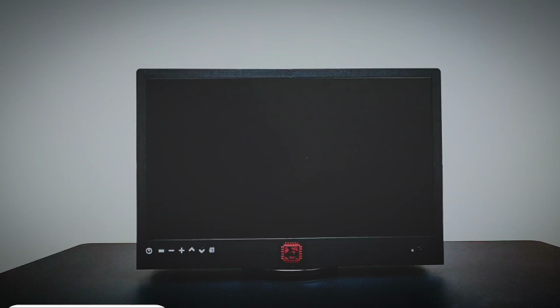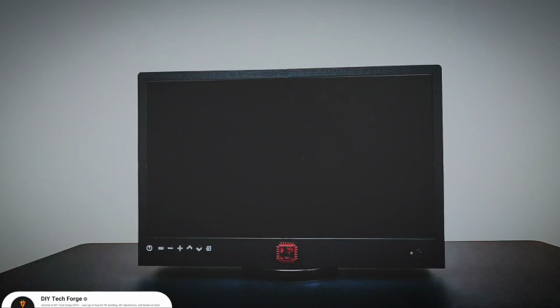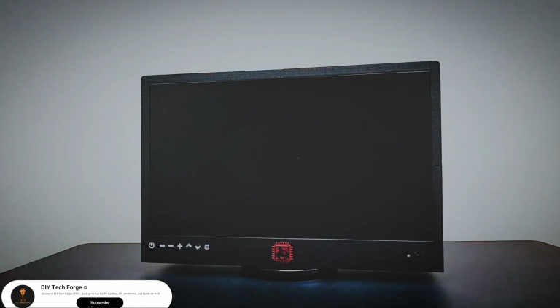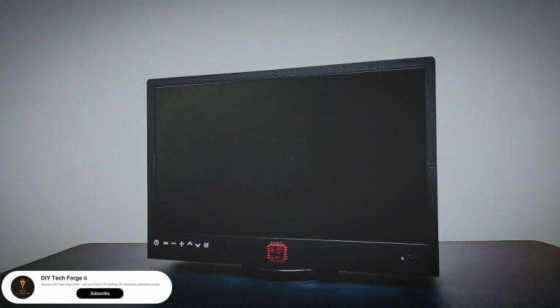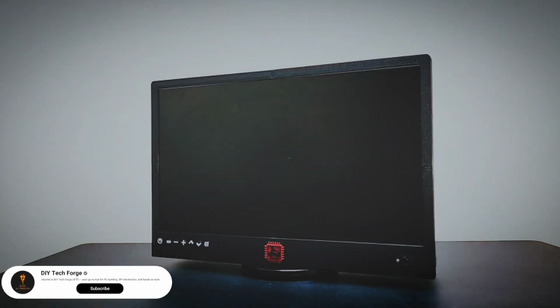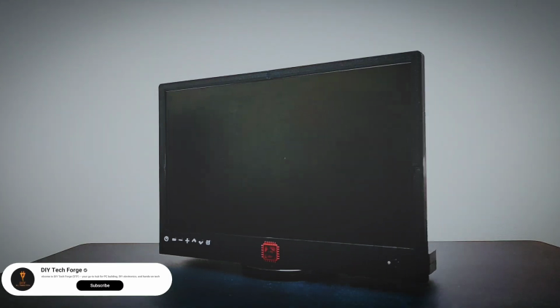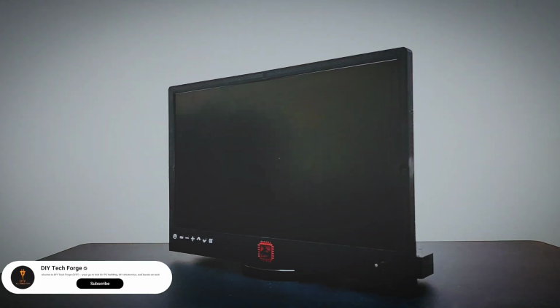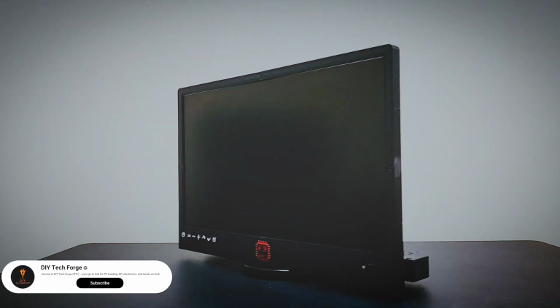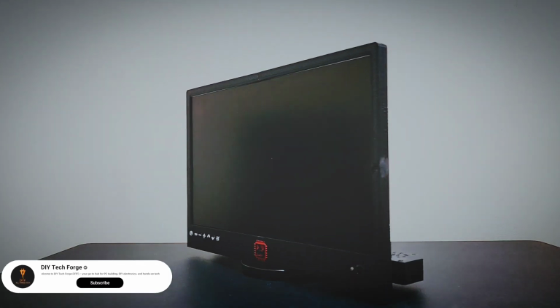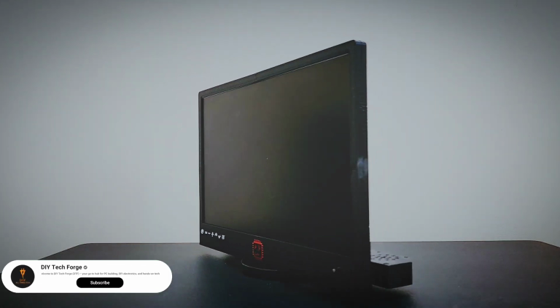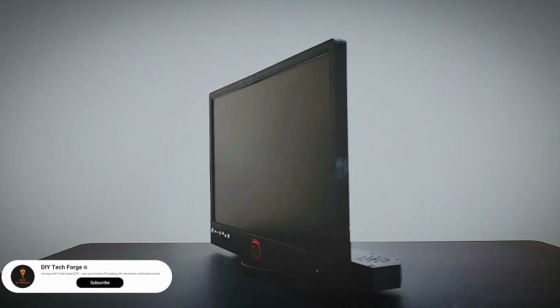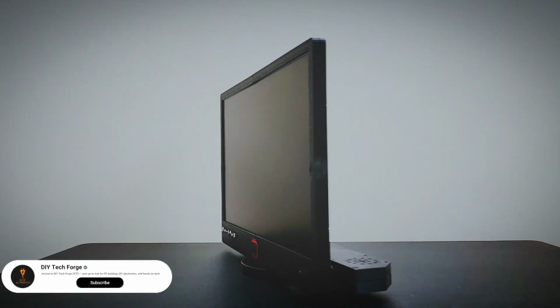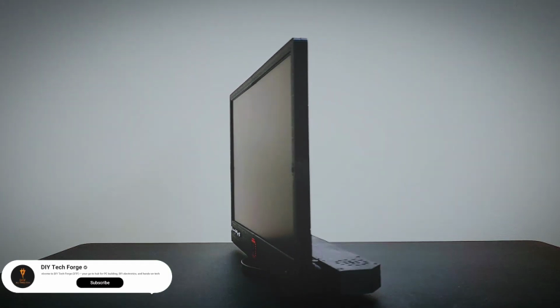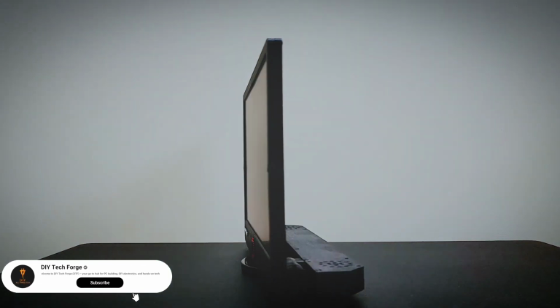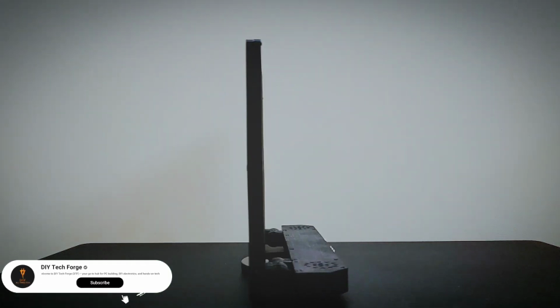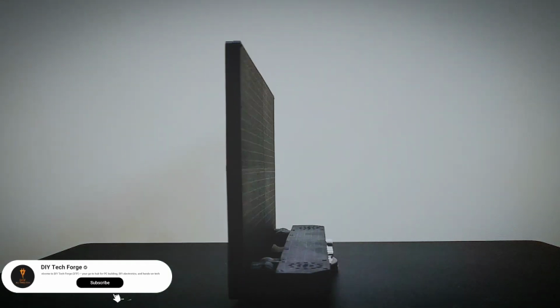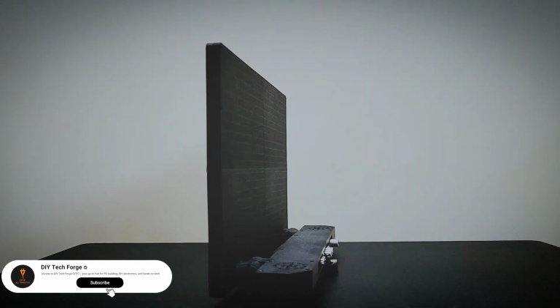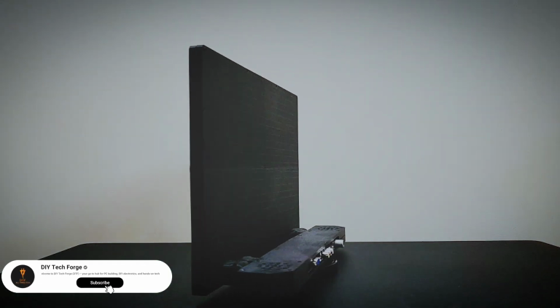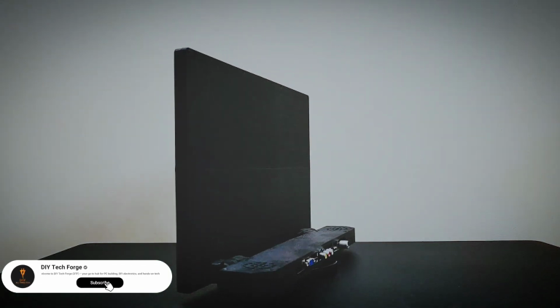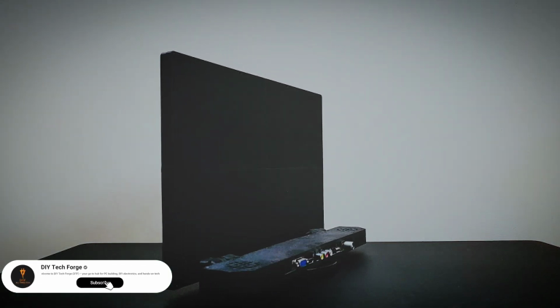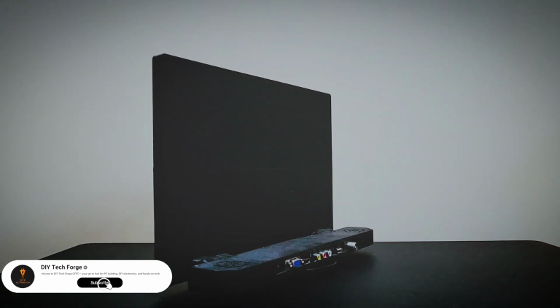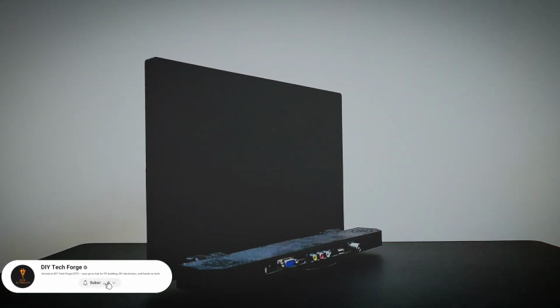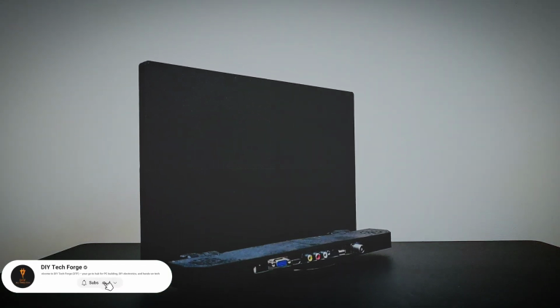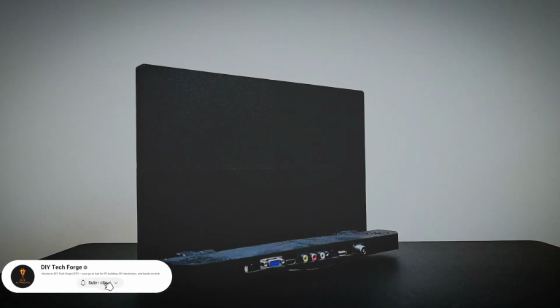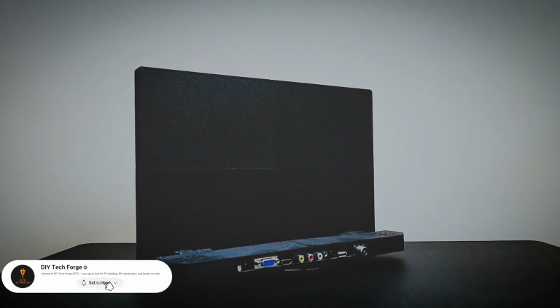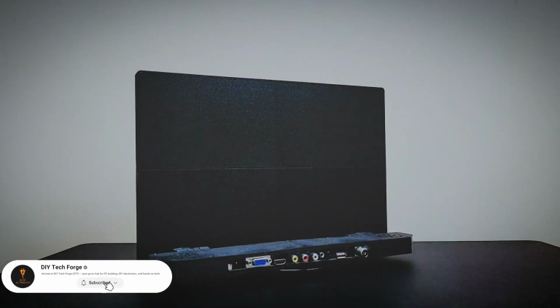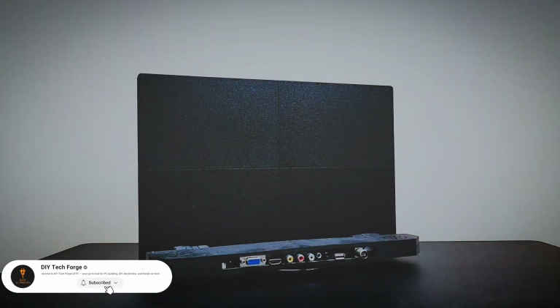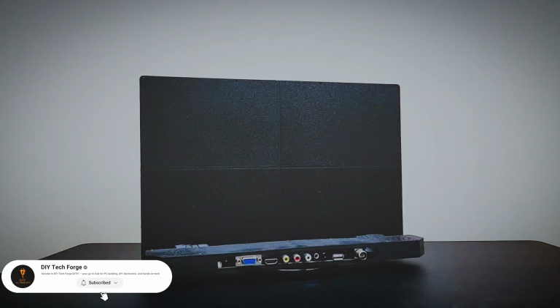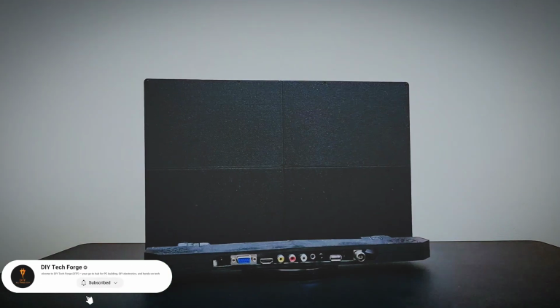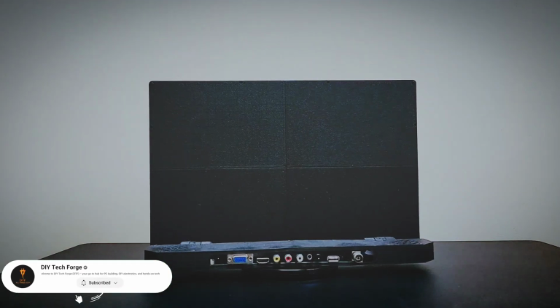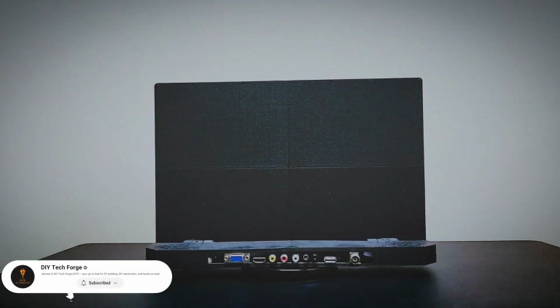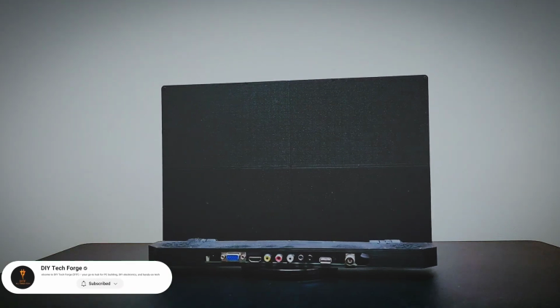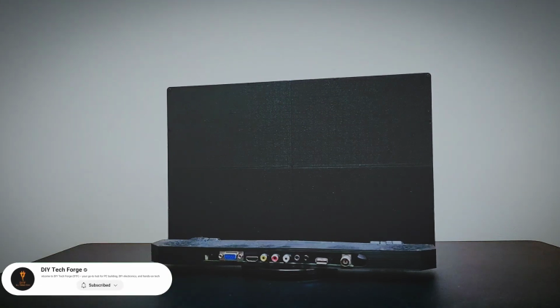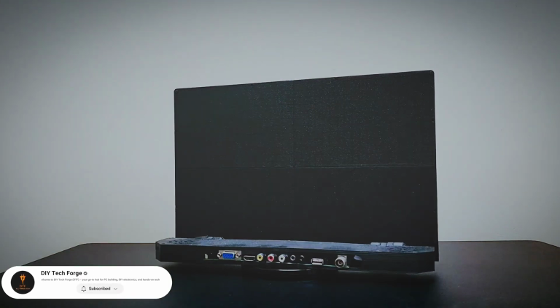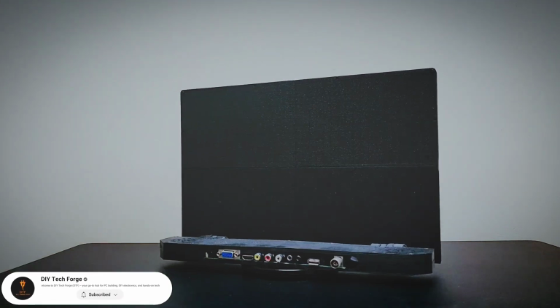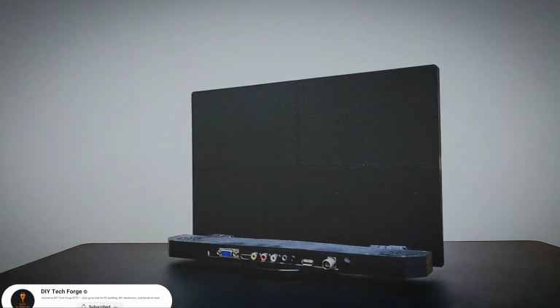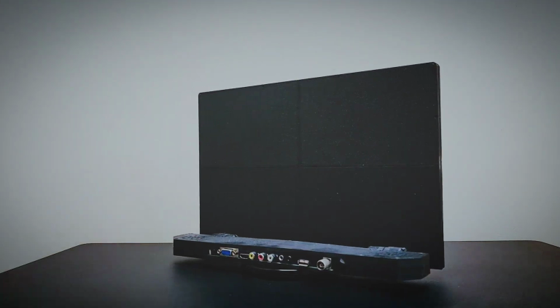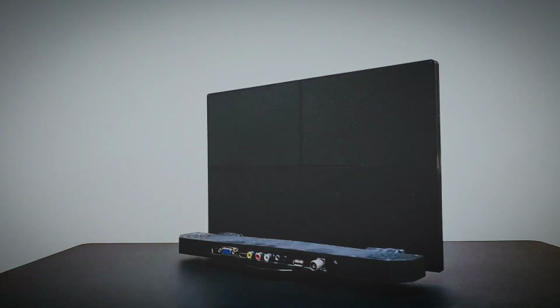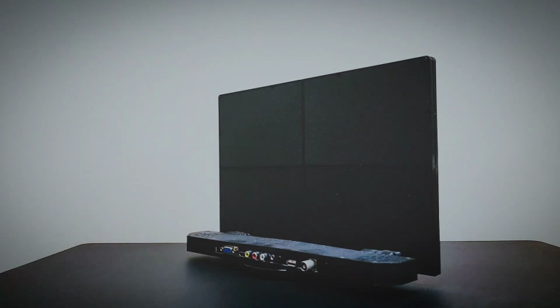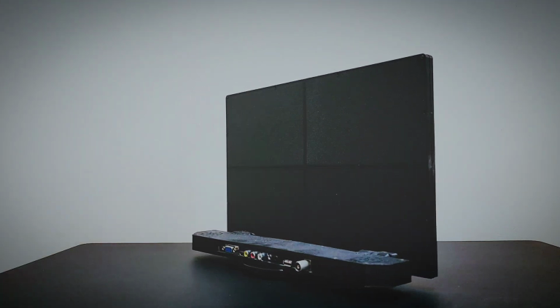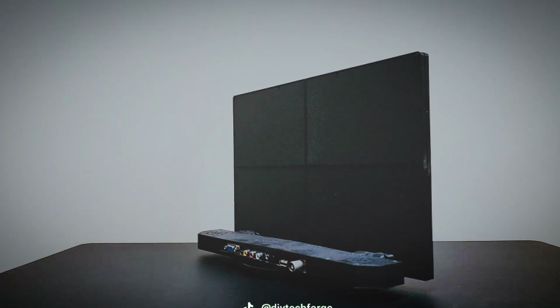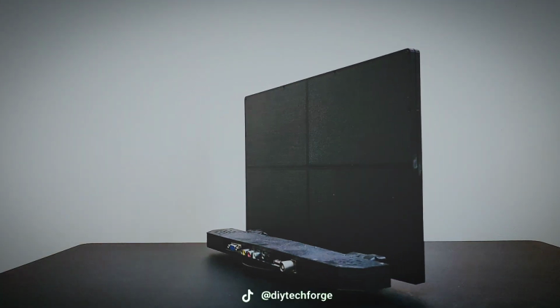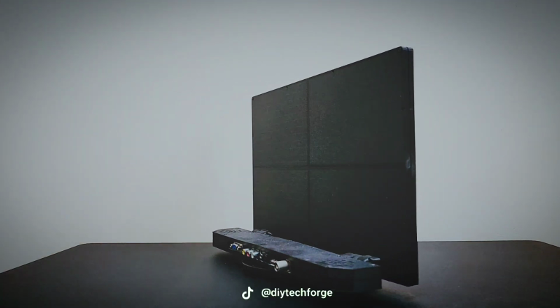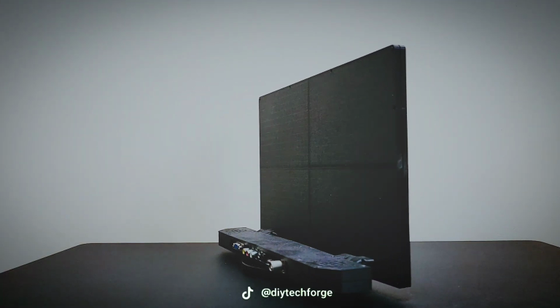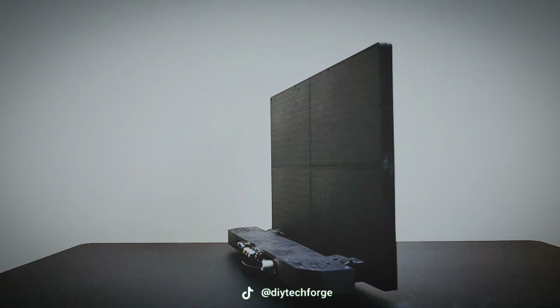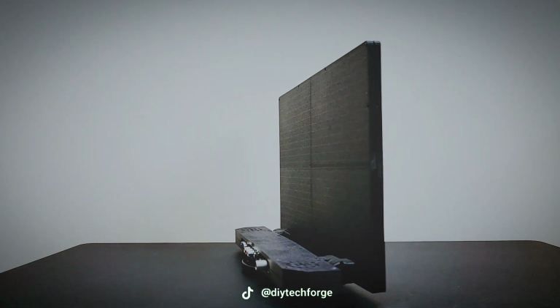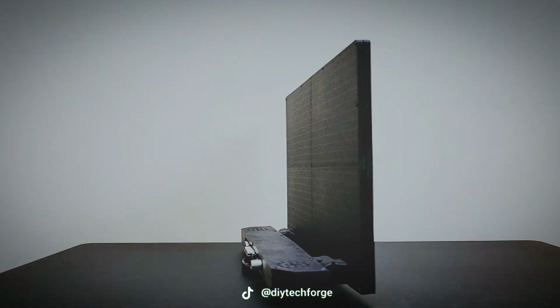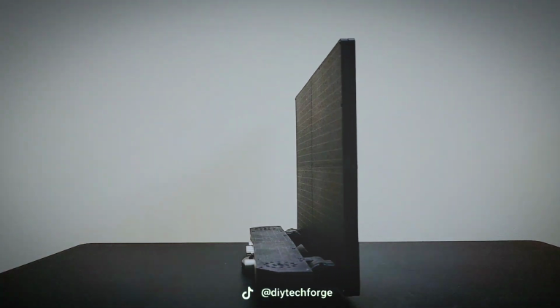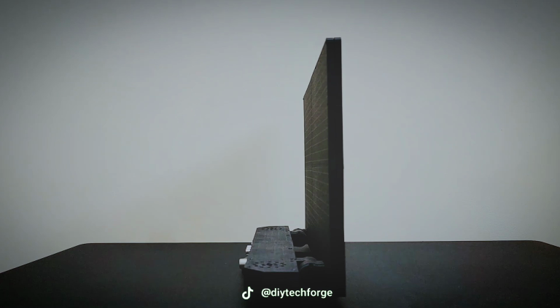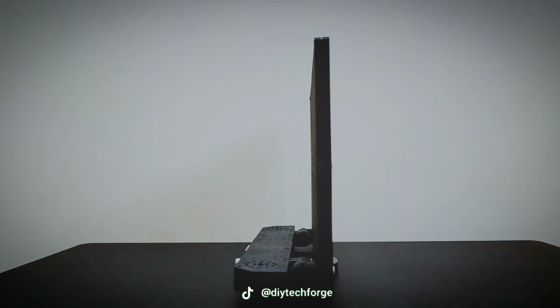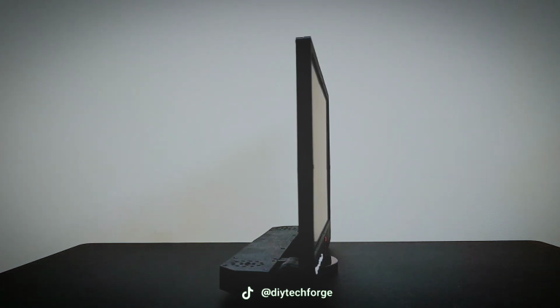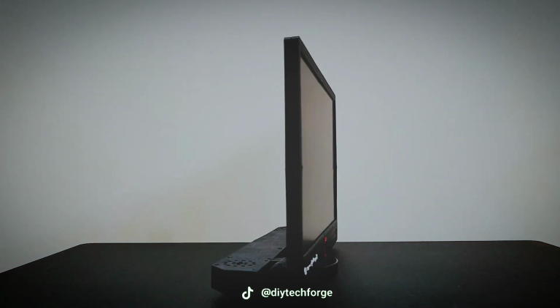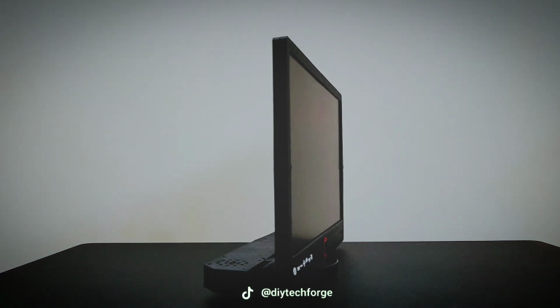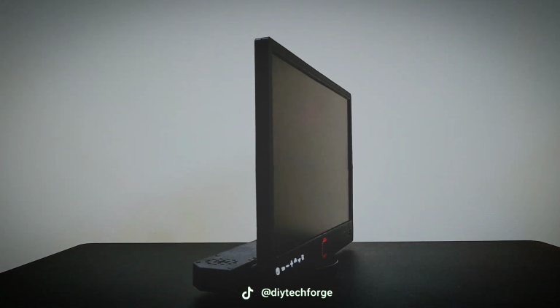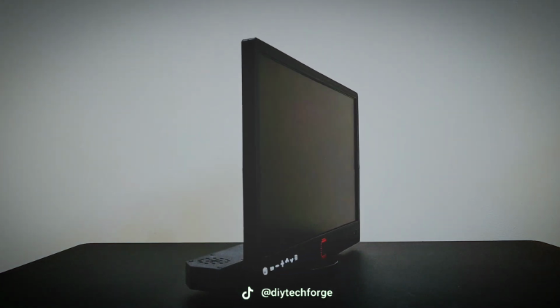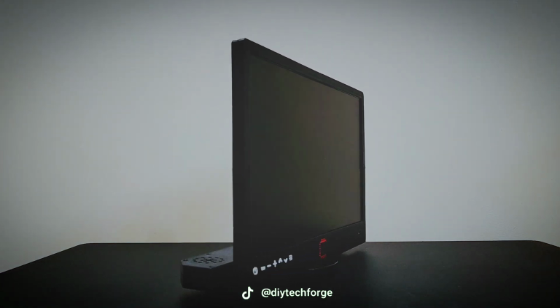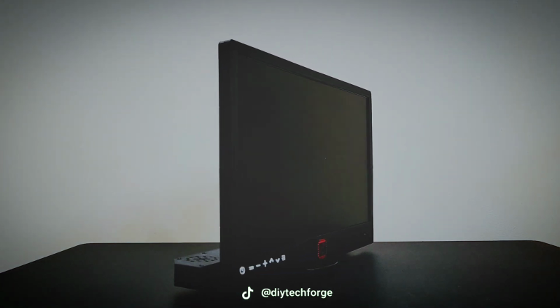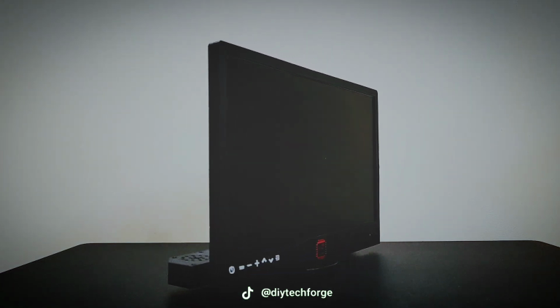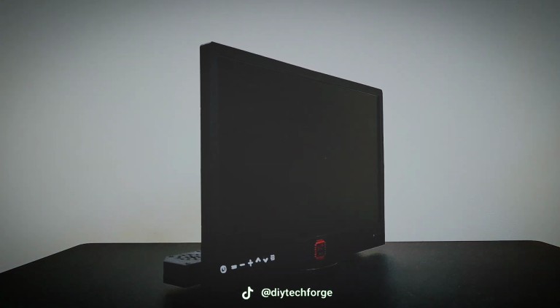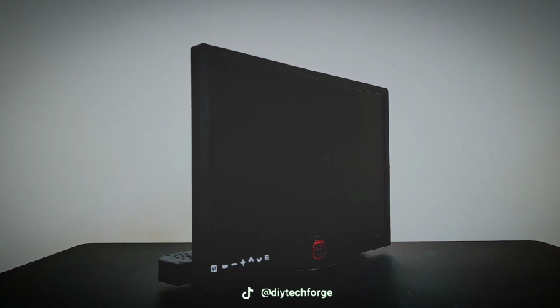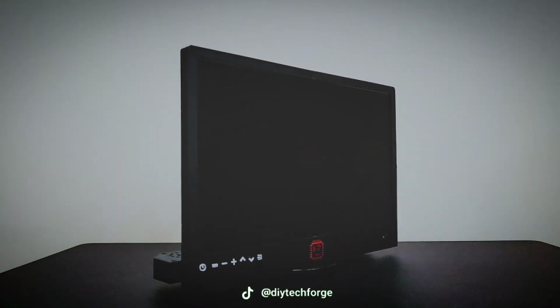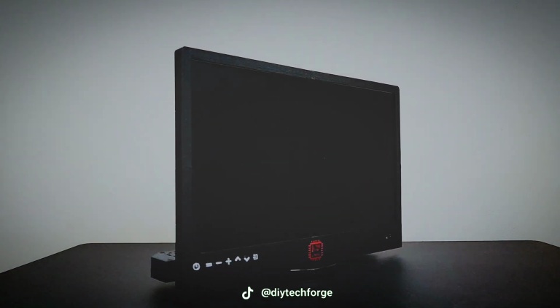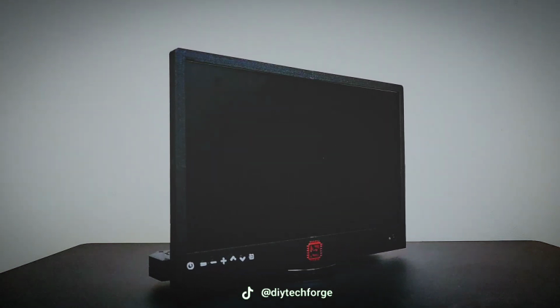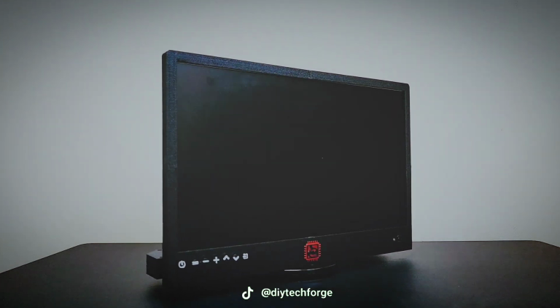What's up YouTube, DIY TechForge here. Today we'll be making a portable monitor slash television using all 12 volts. Stay tuned.